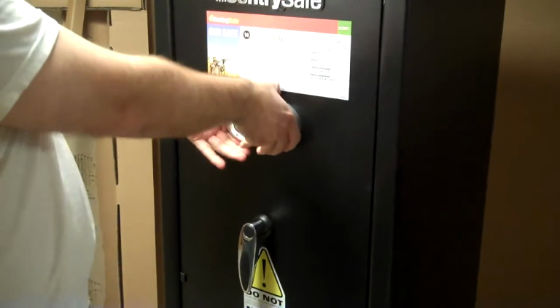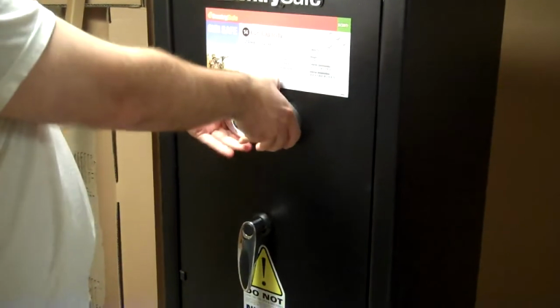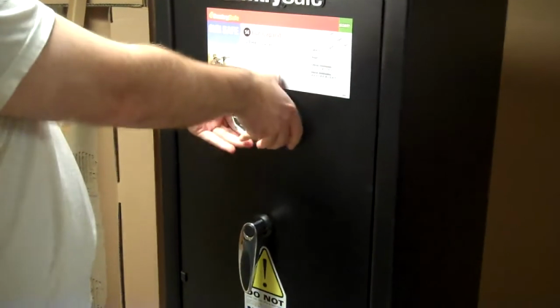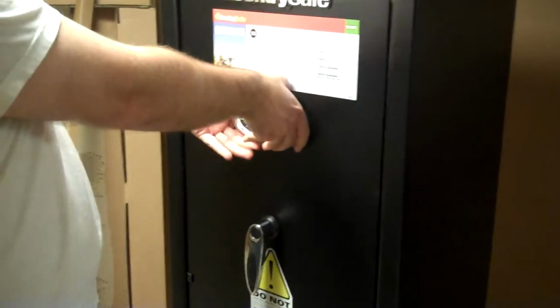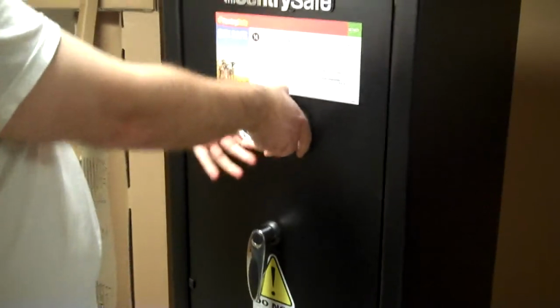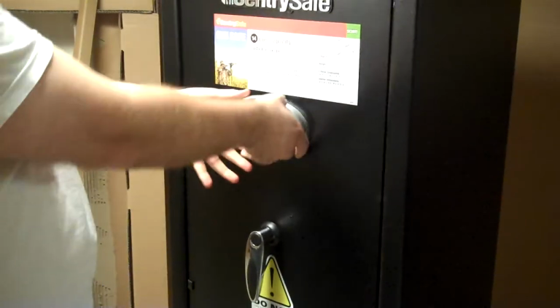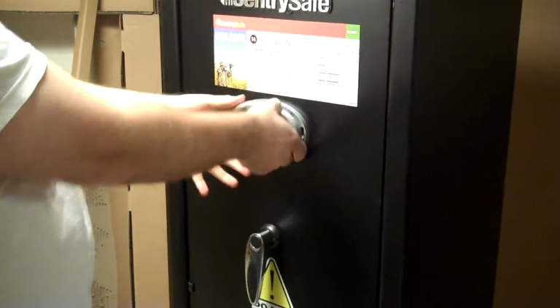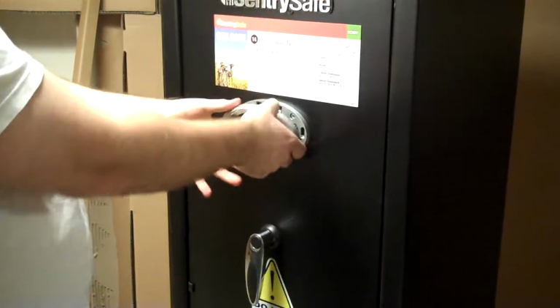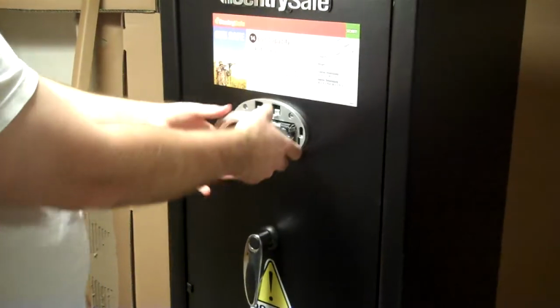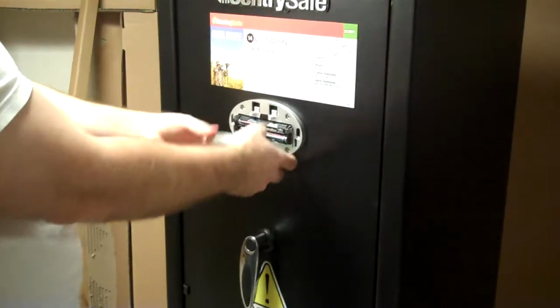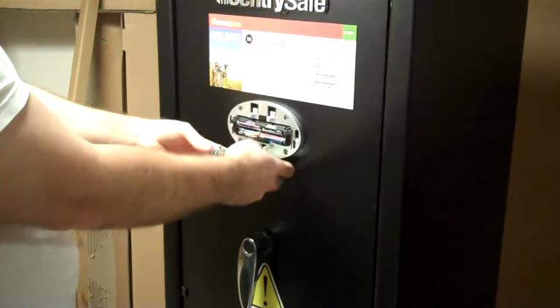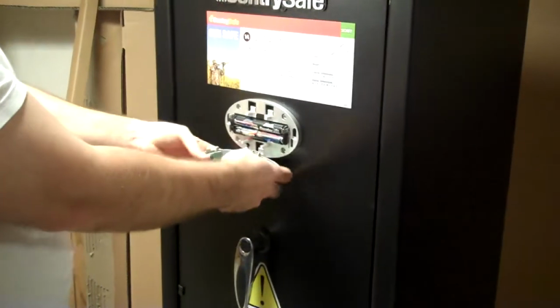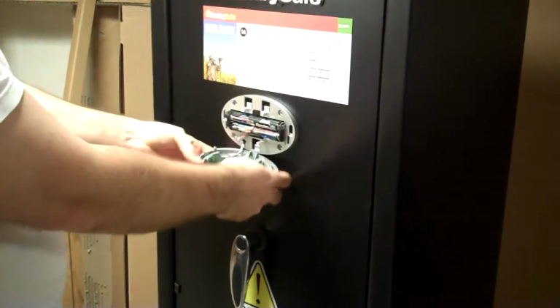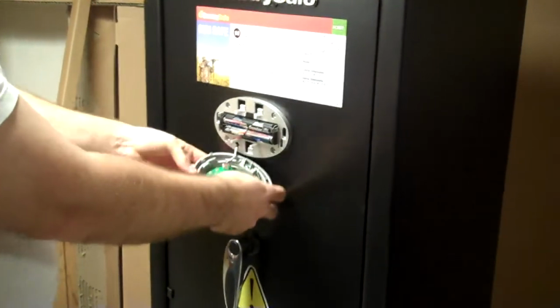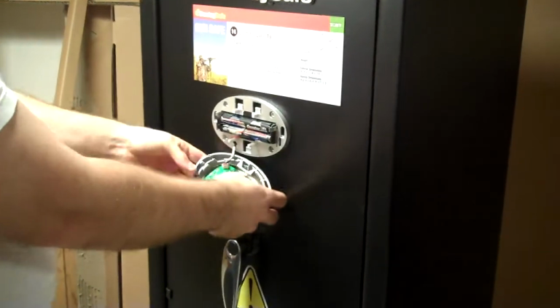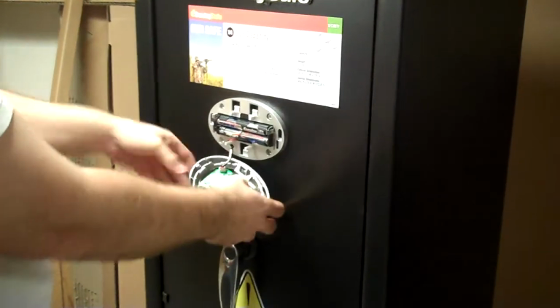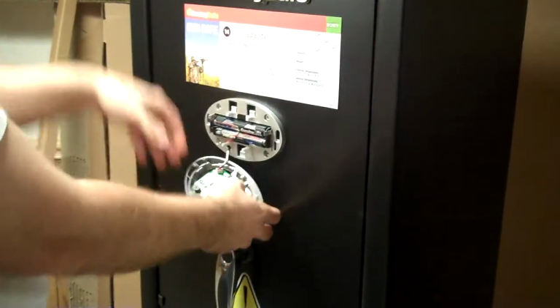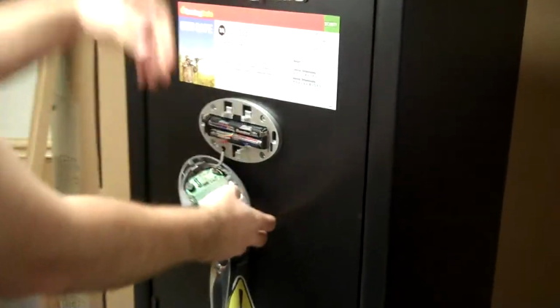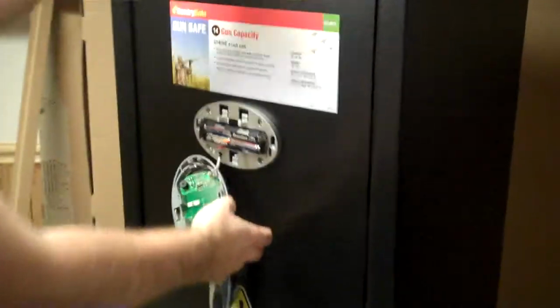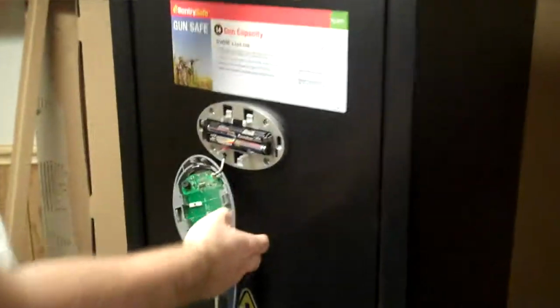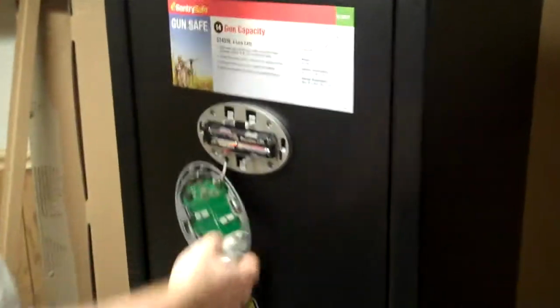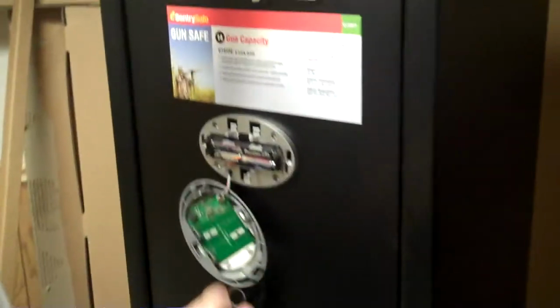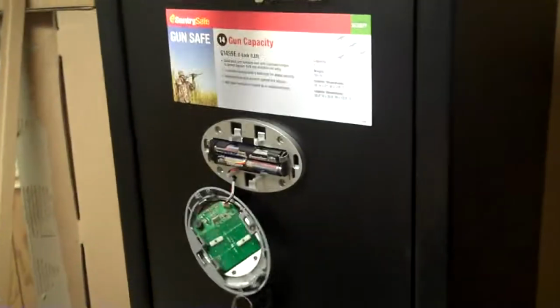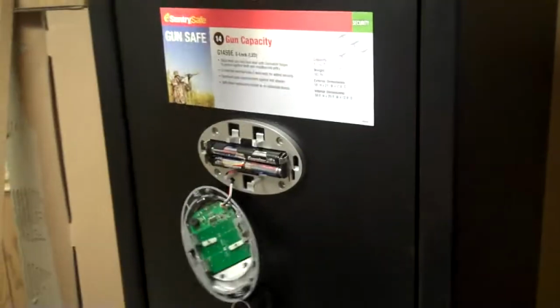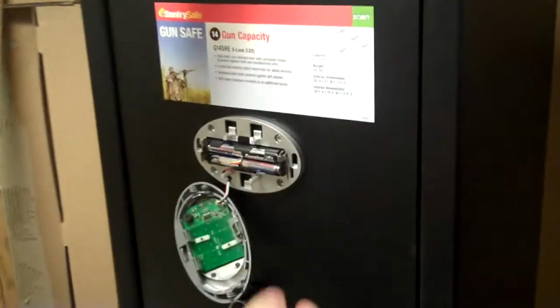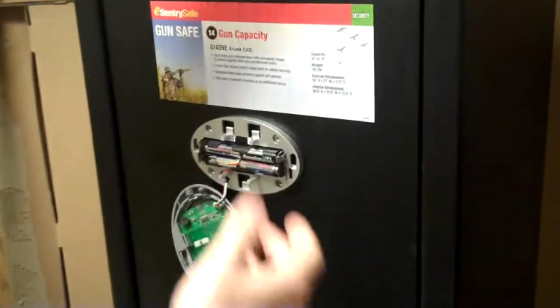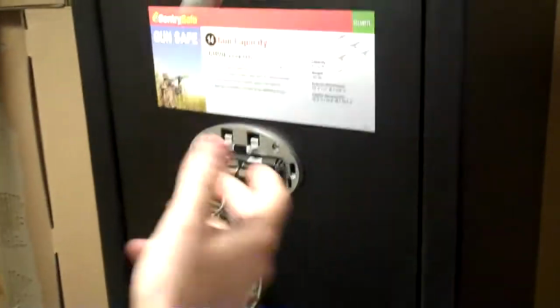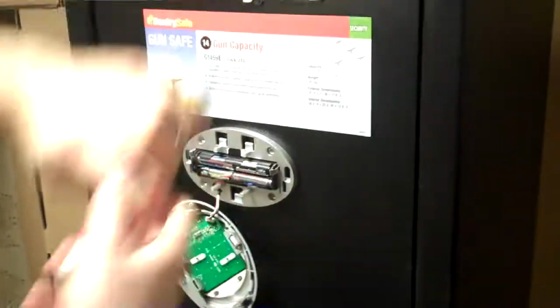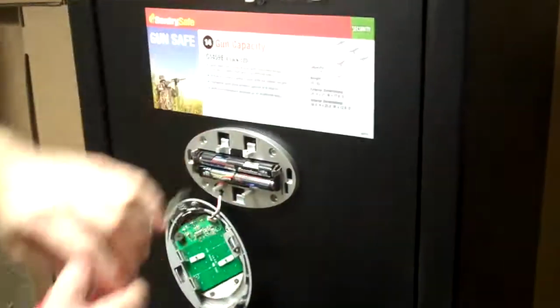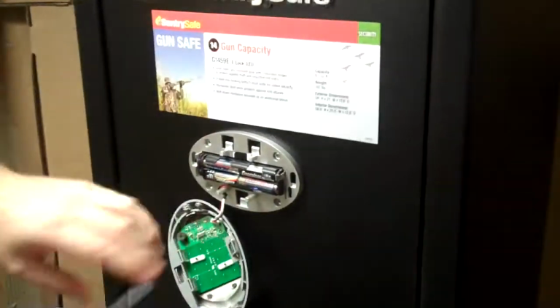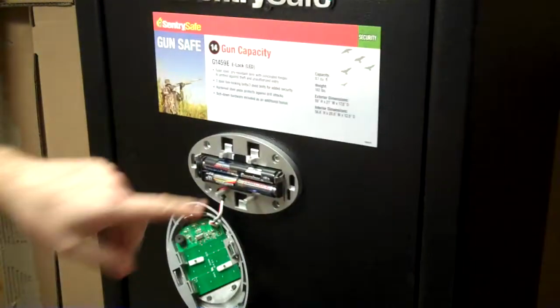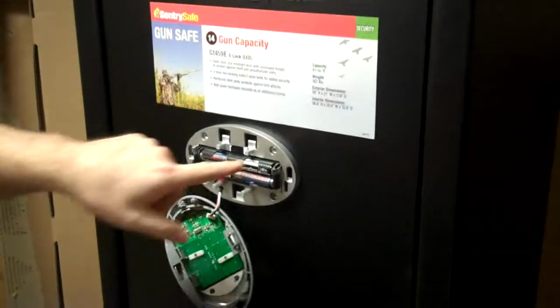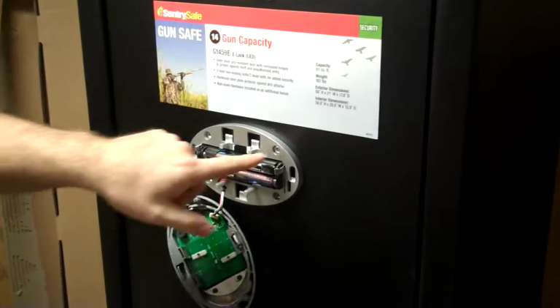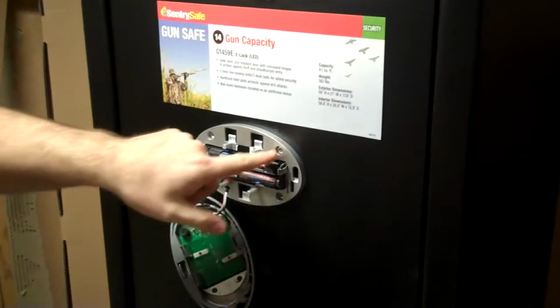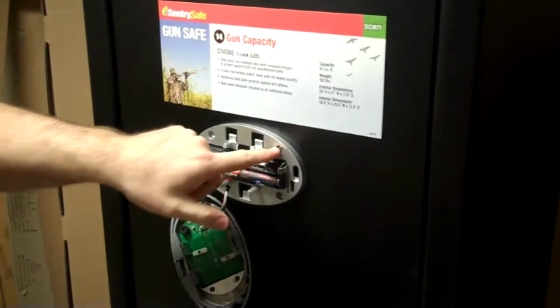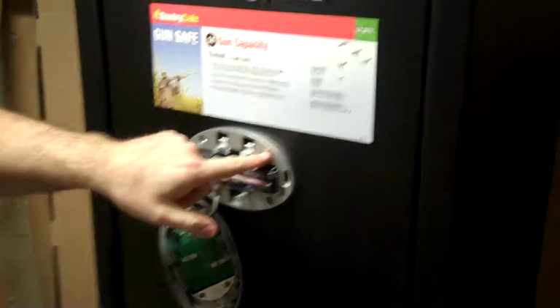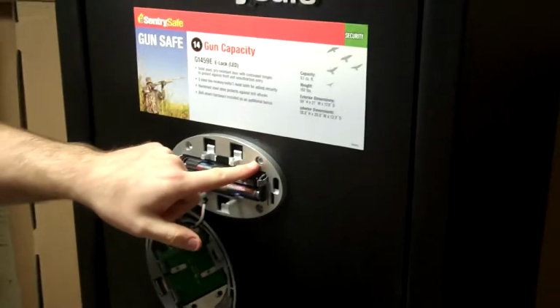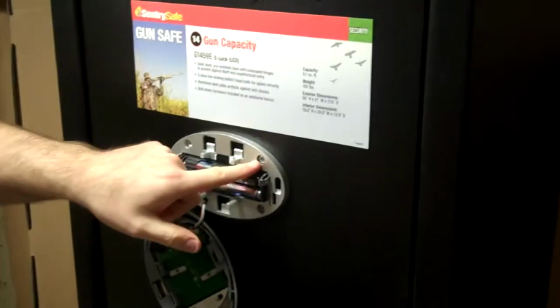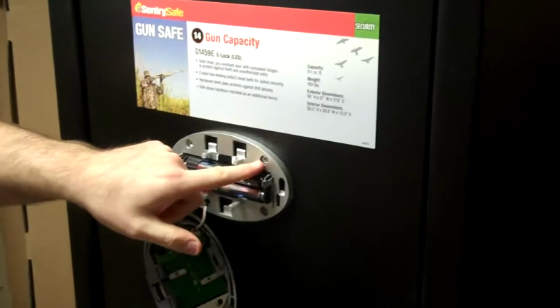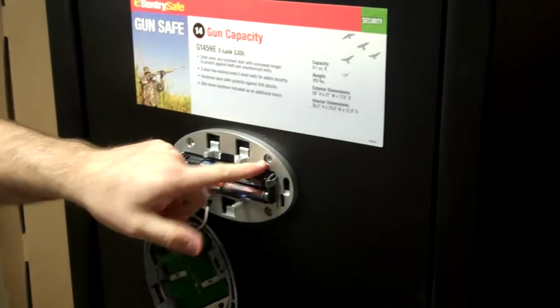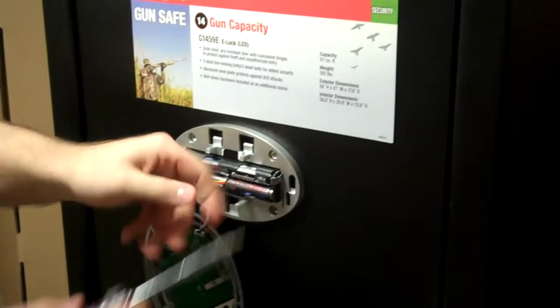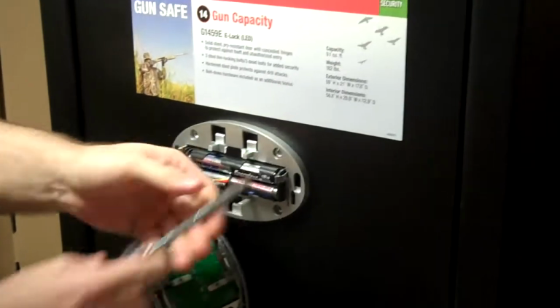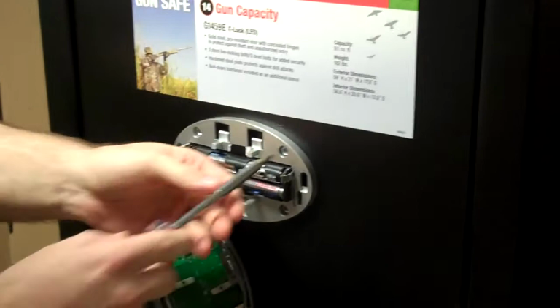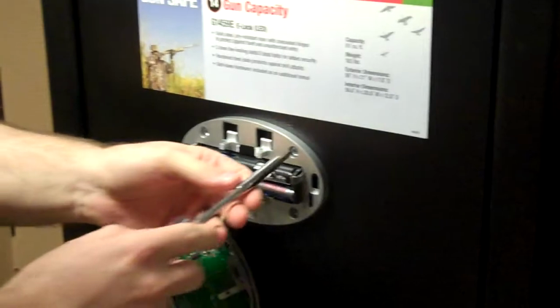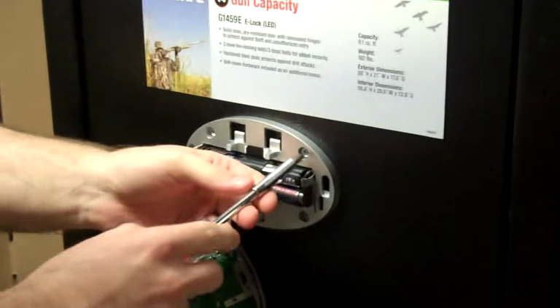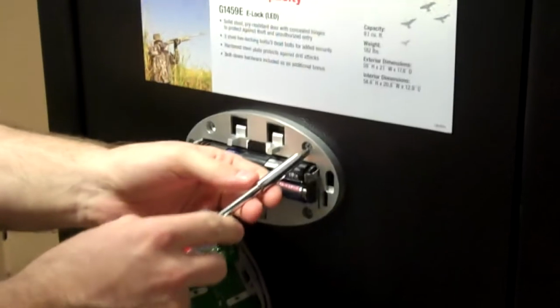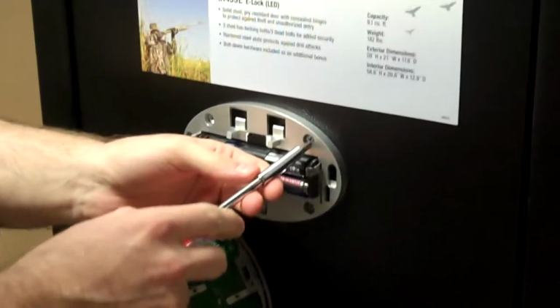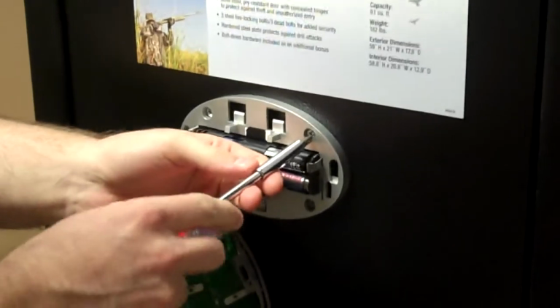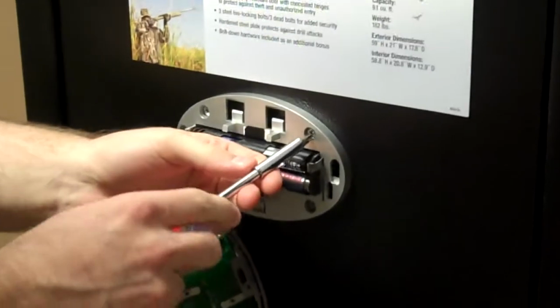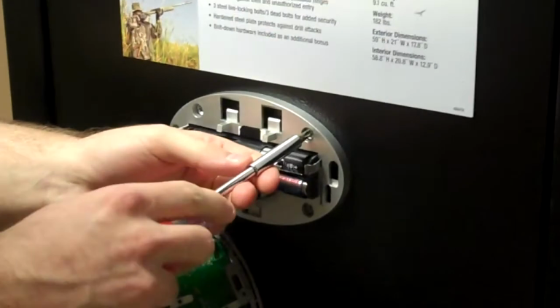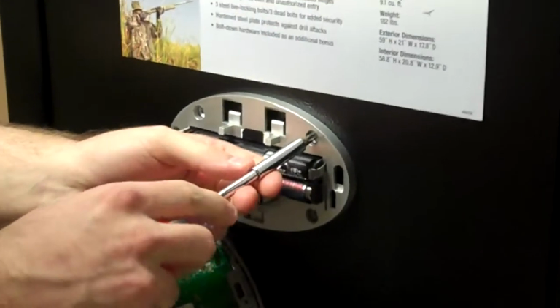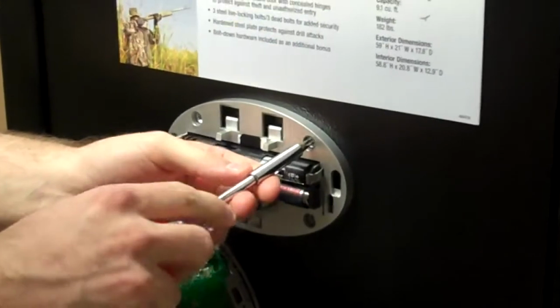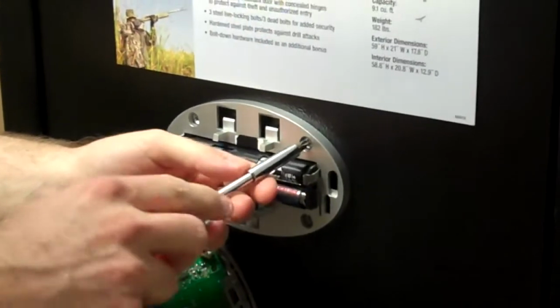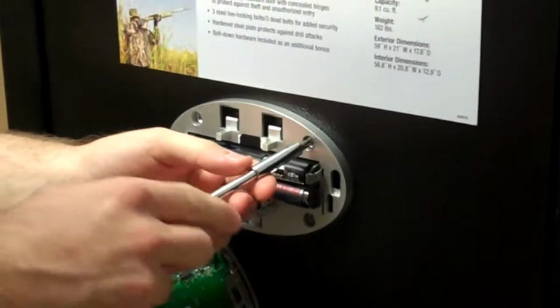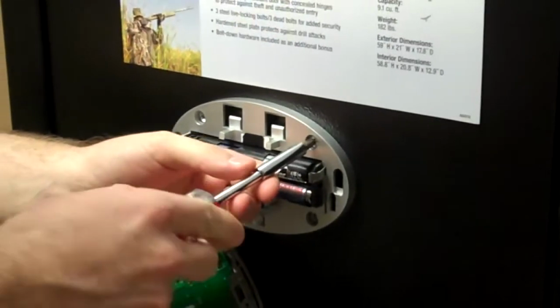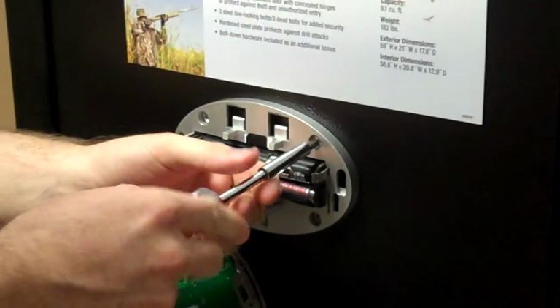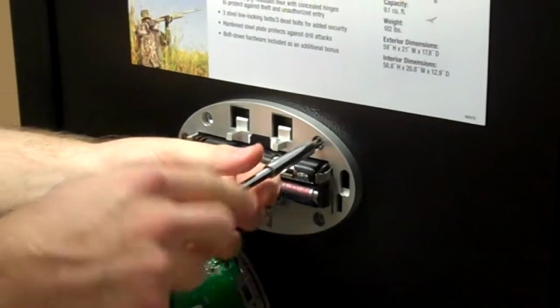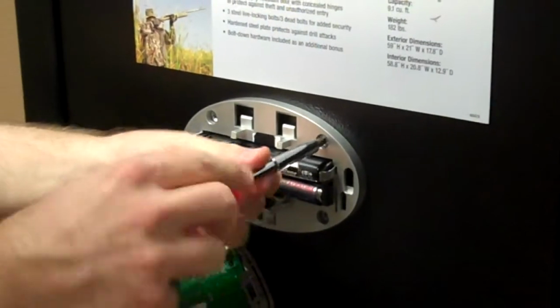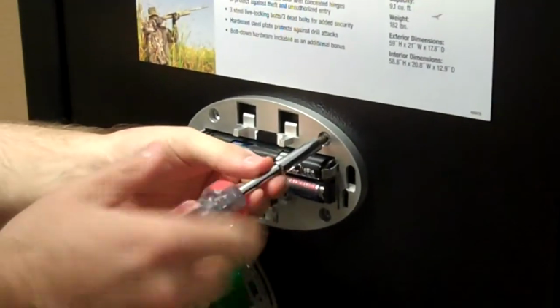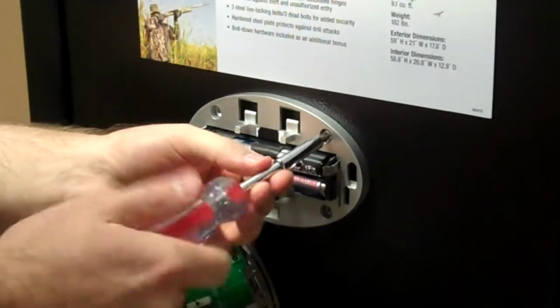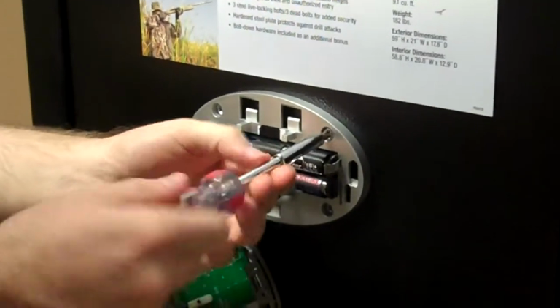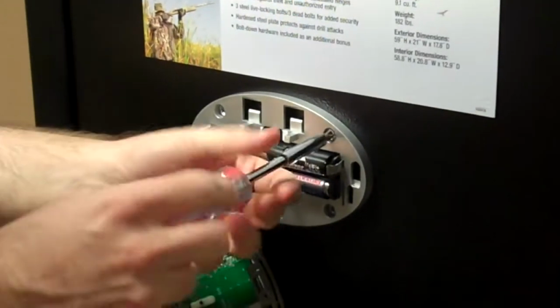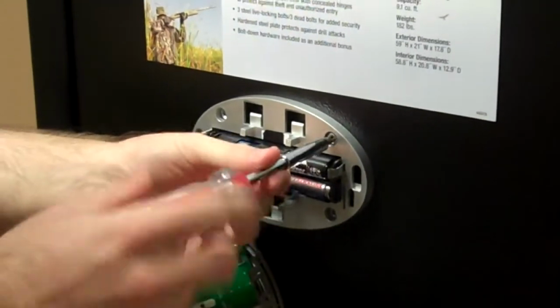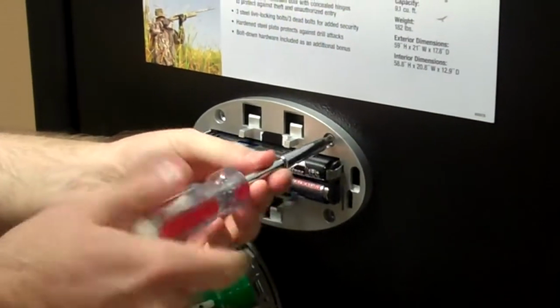Remove the electronic keypad. Remove the top right screw on the mounting bracket for the keypad.